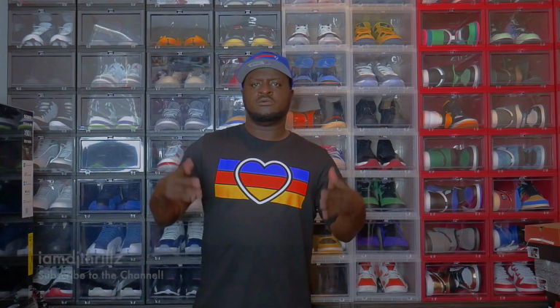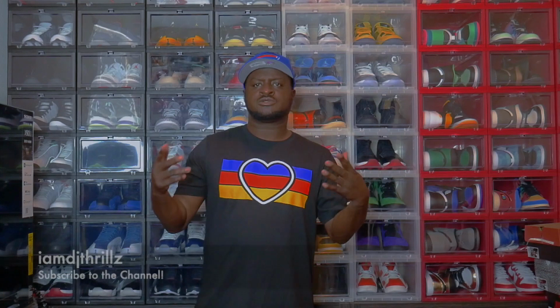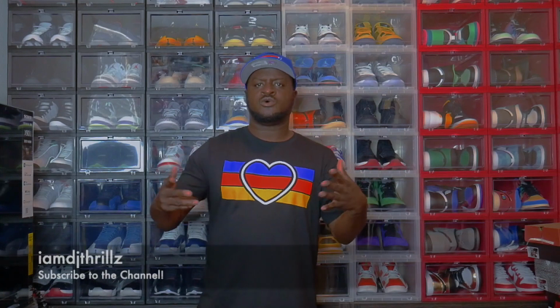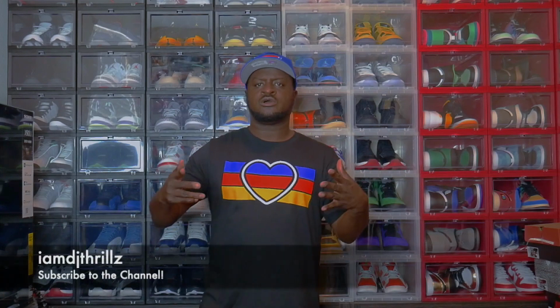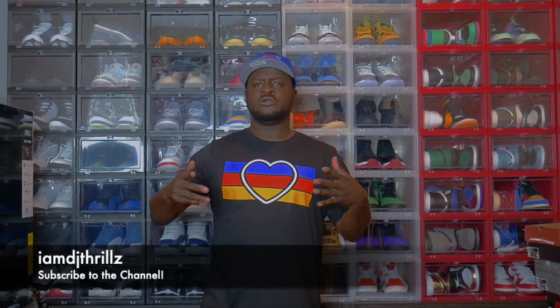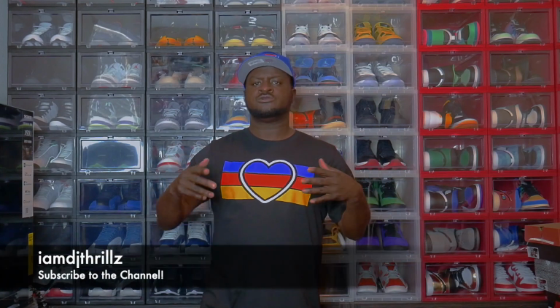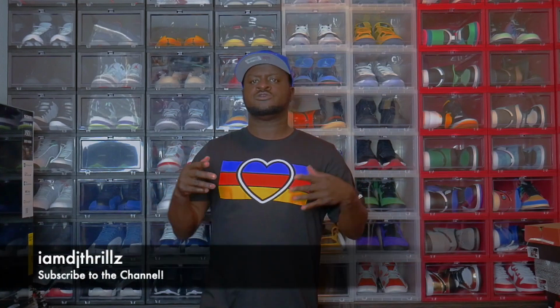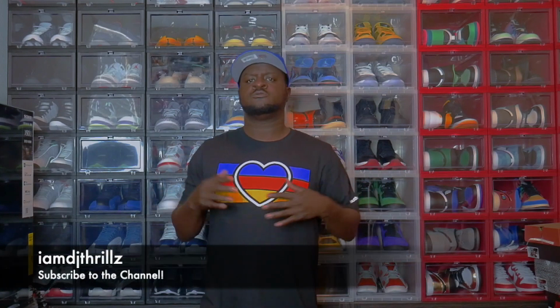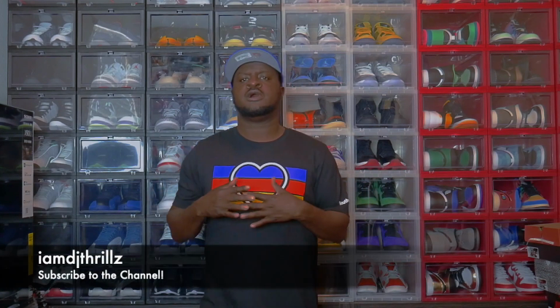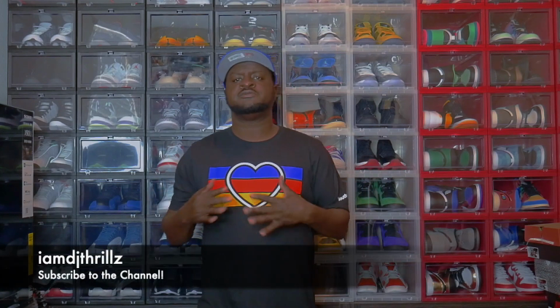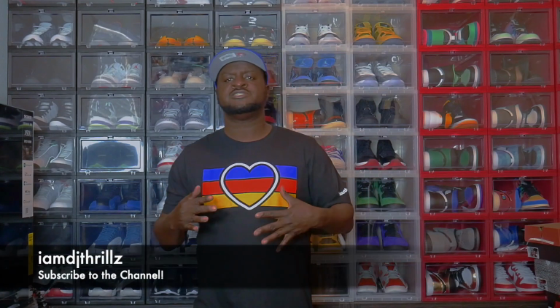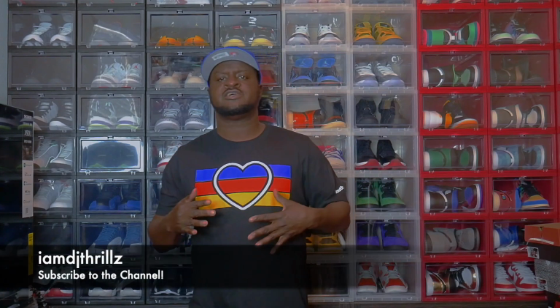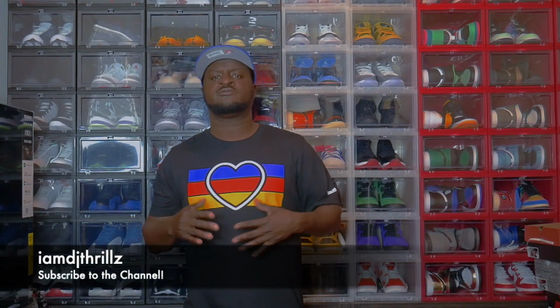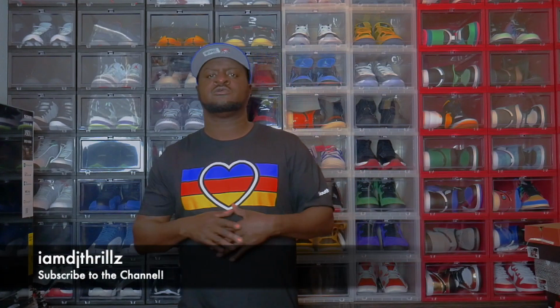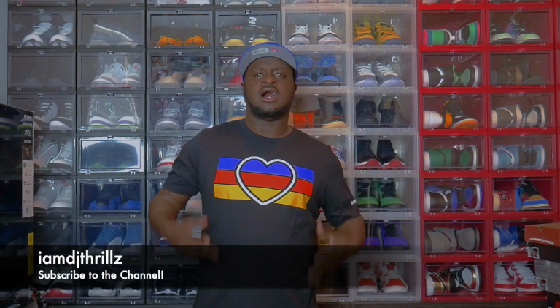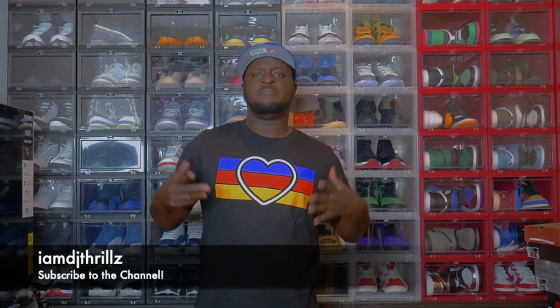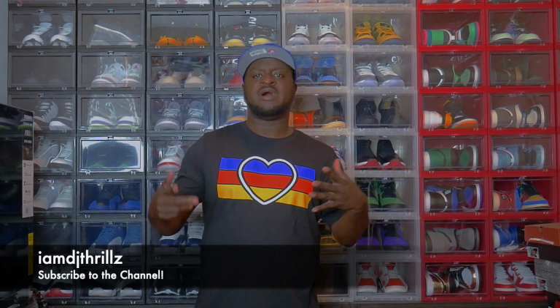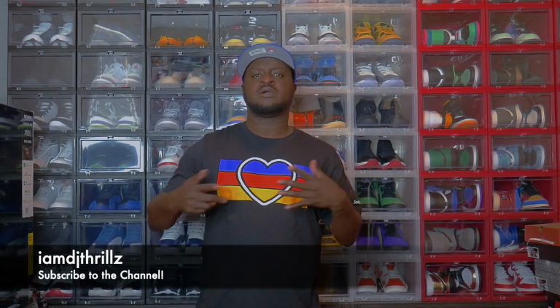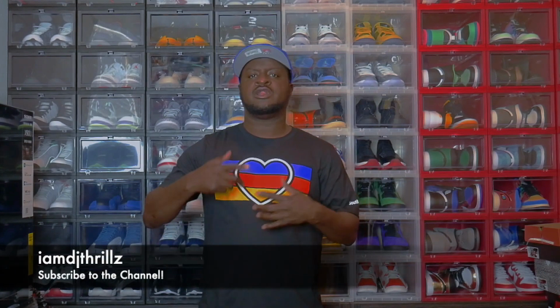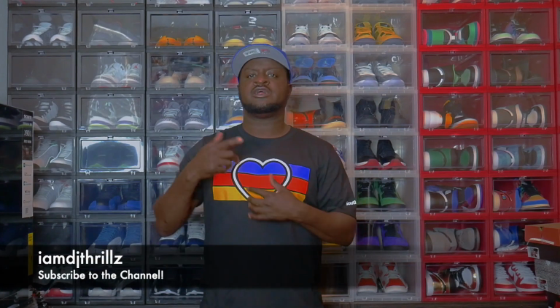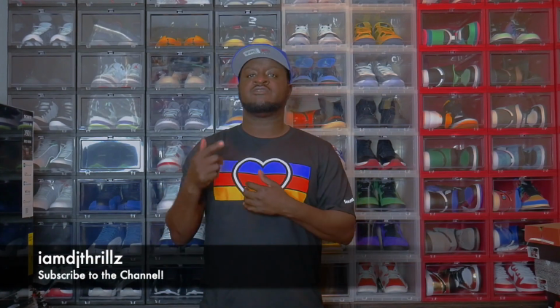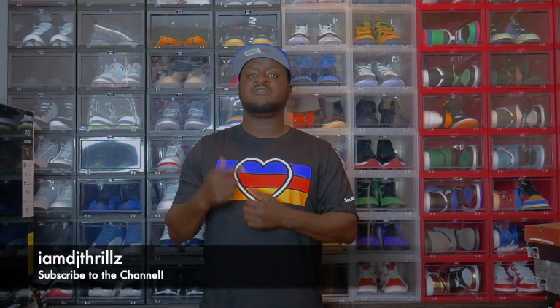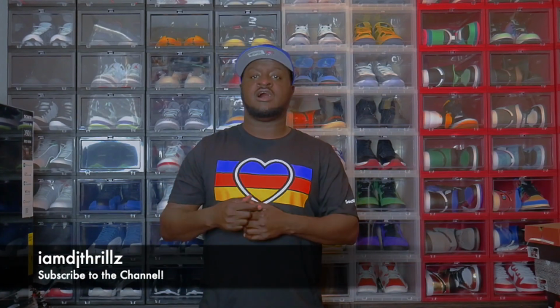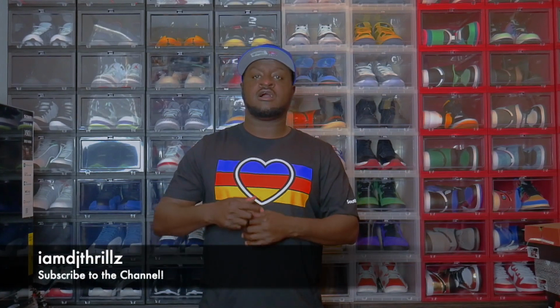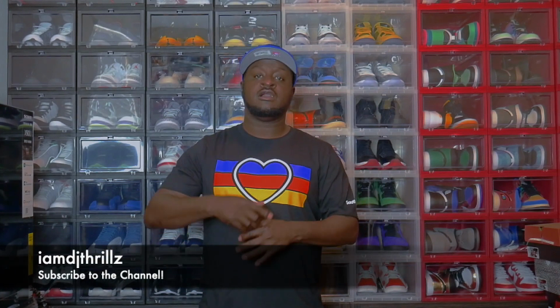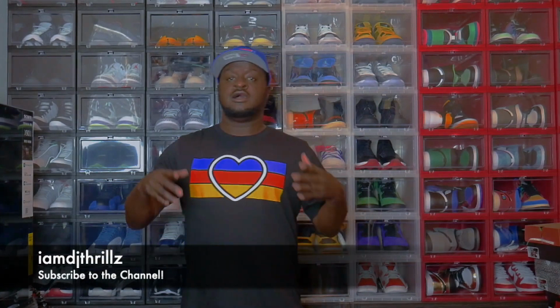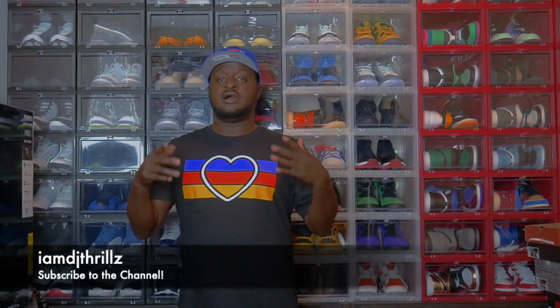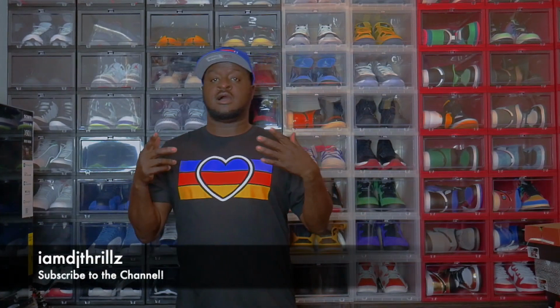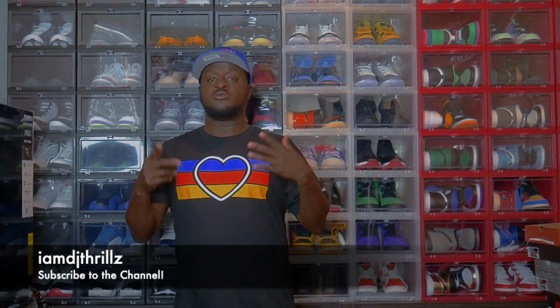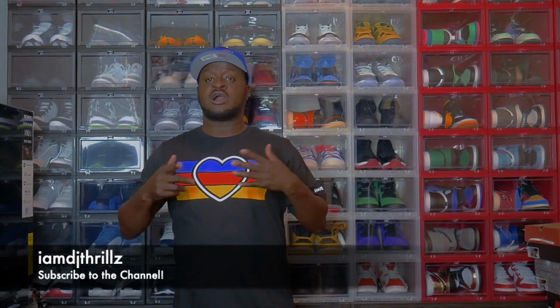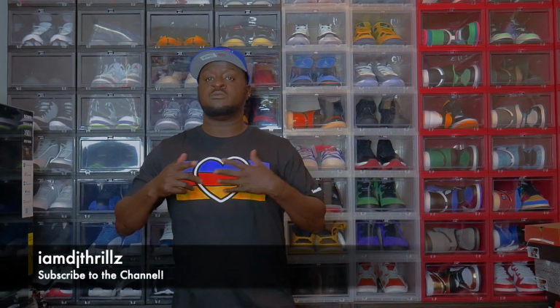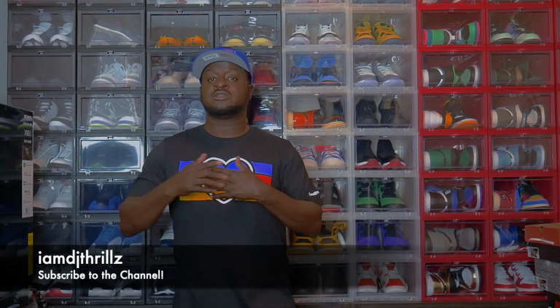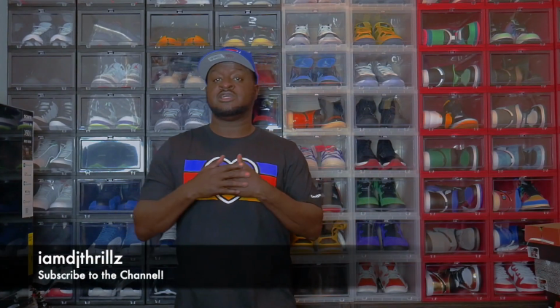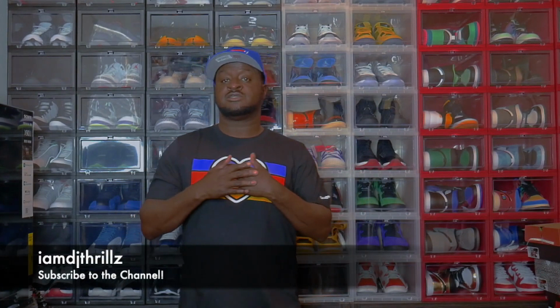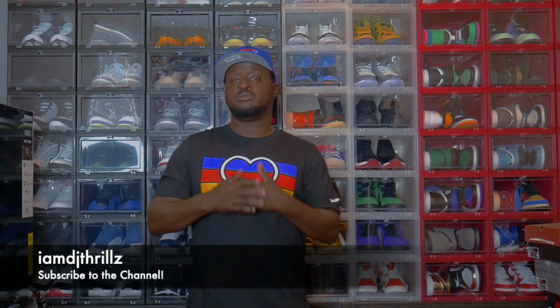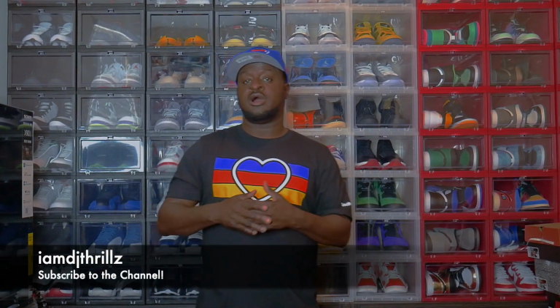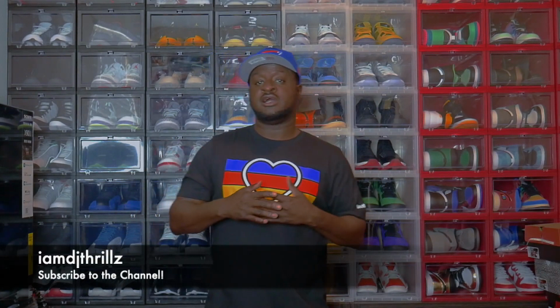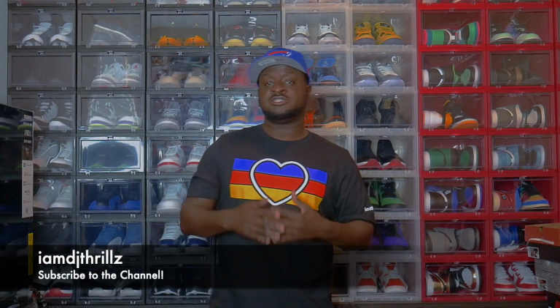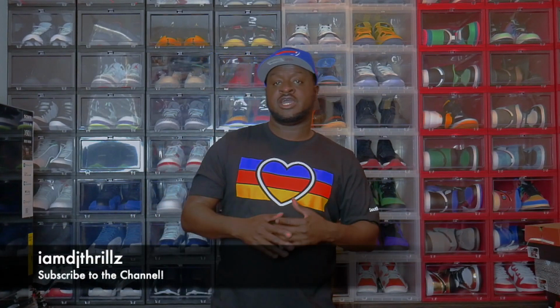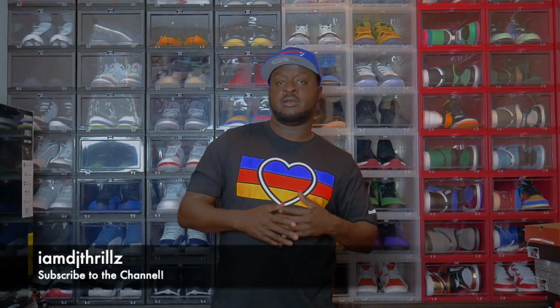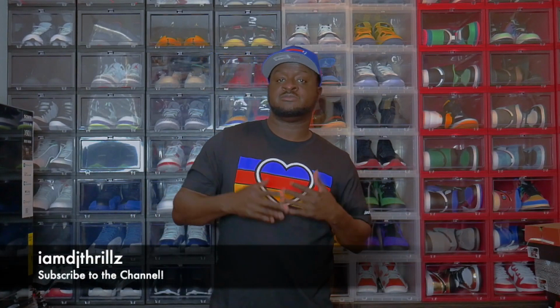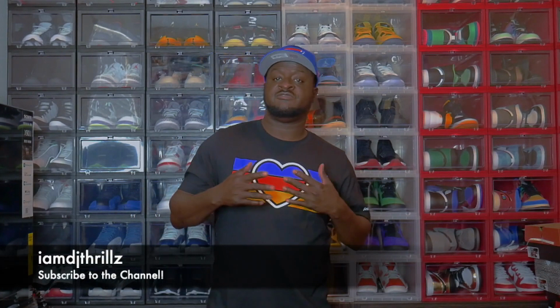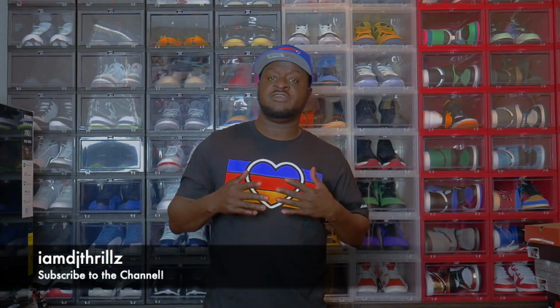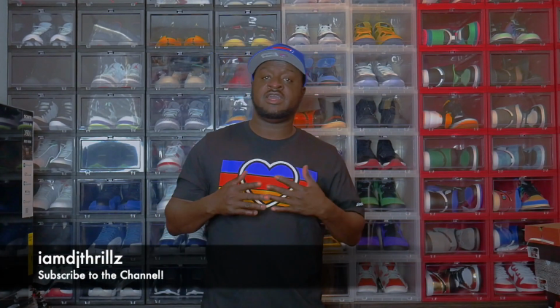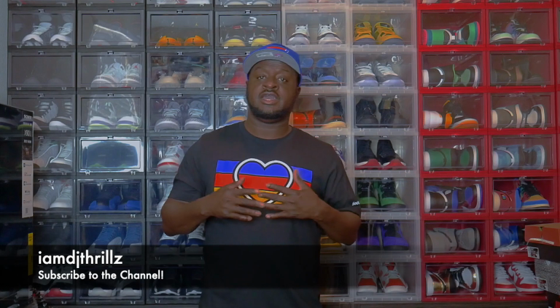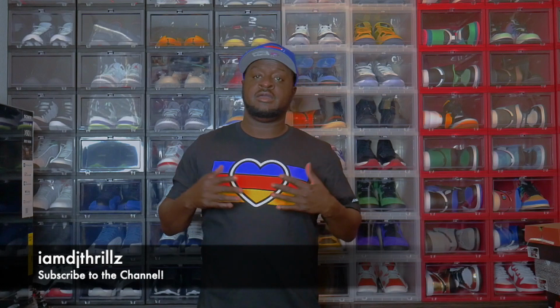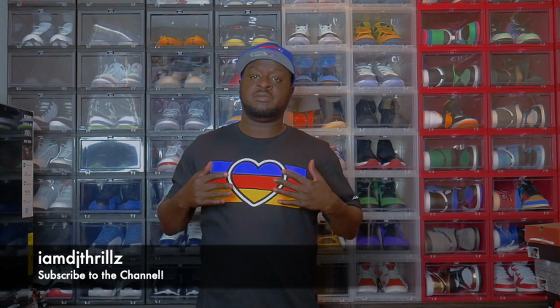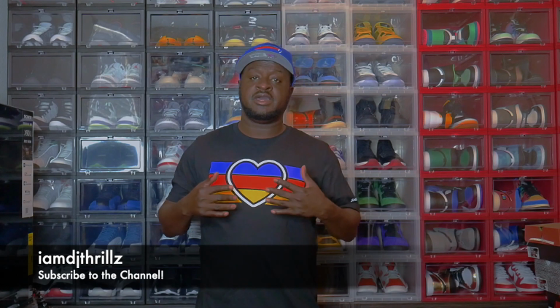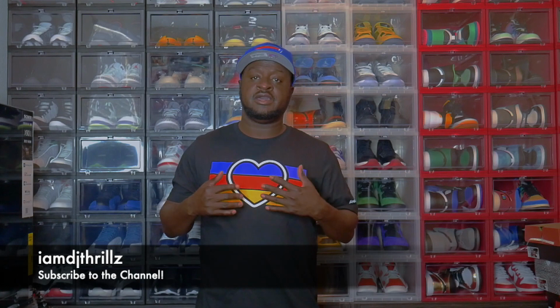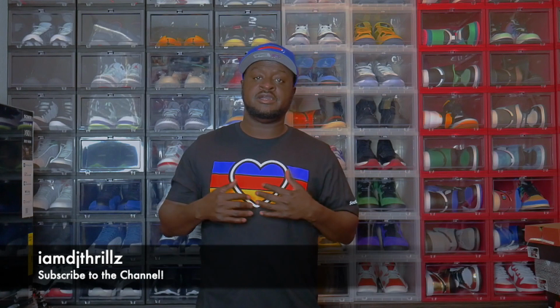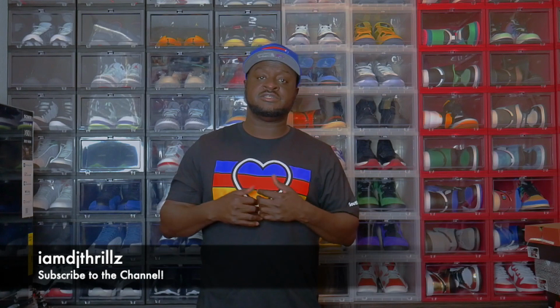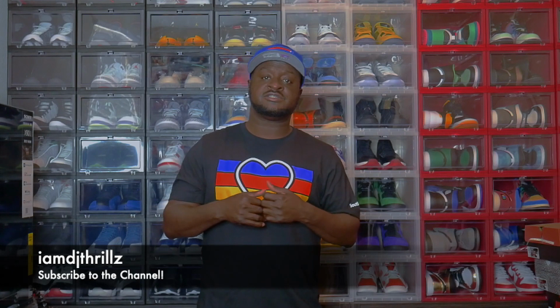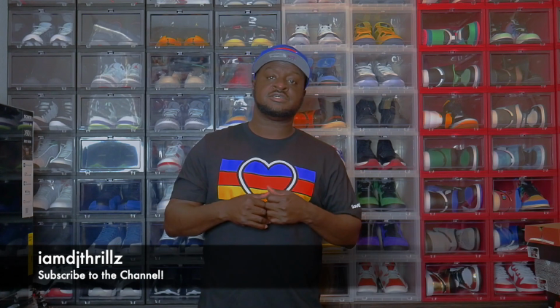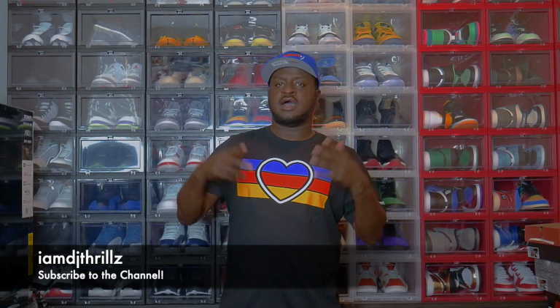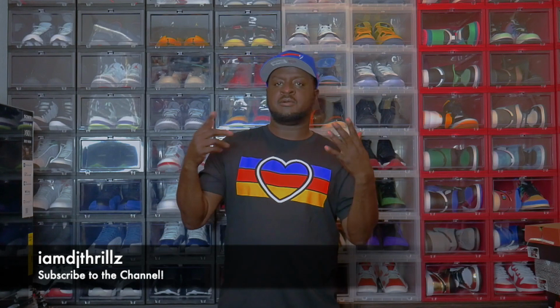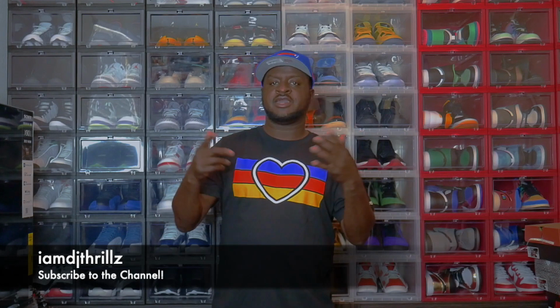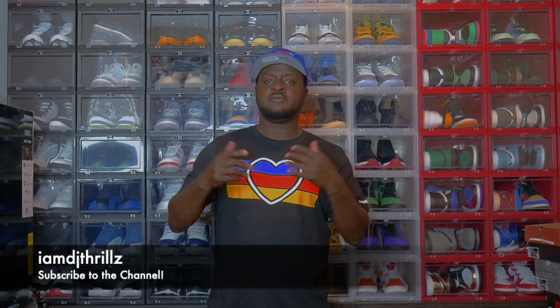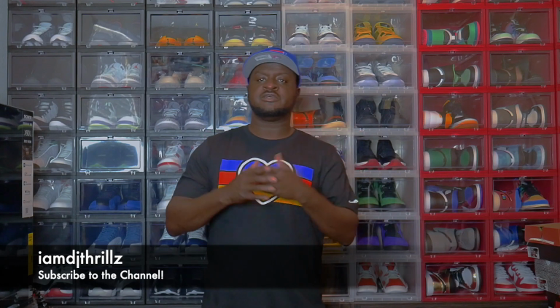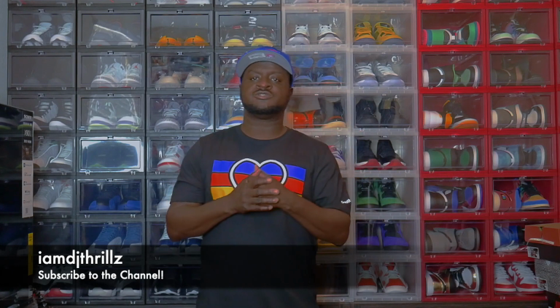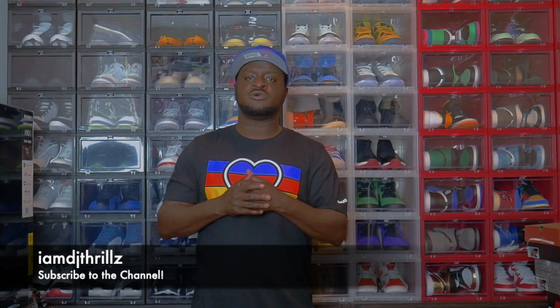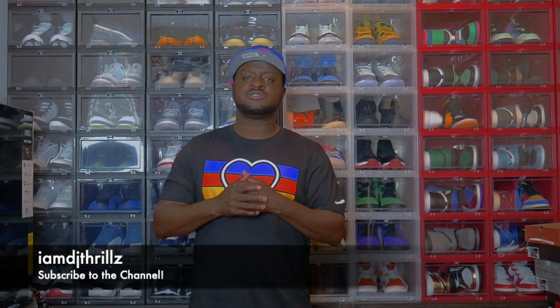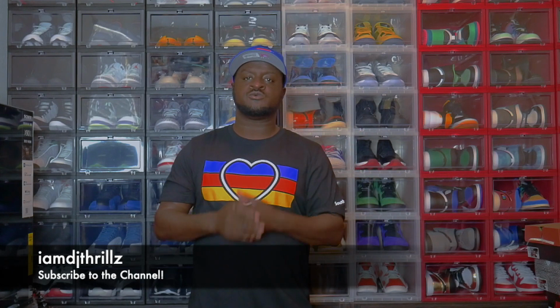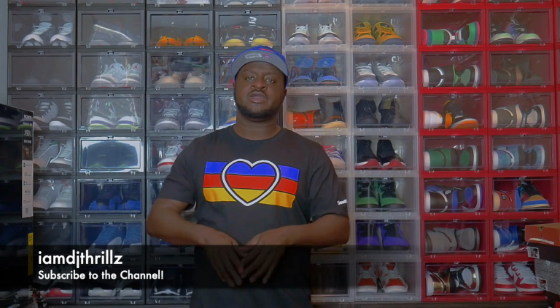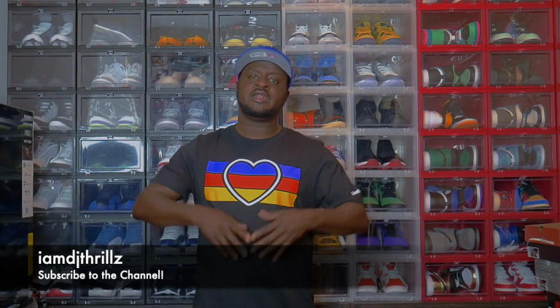What's going on YouTube? I'm DJ Thrills, back with another vlog. I'm rocking with these LeBron James V.E.P.s. I'm going to keep this short and sweet.